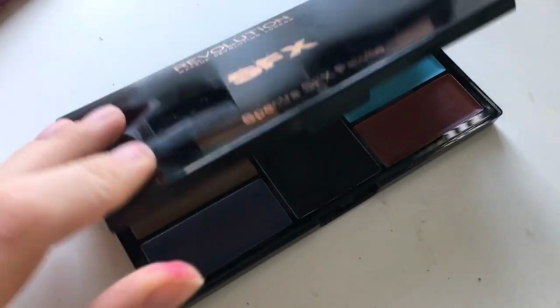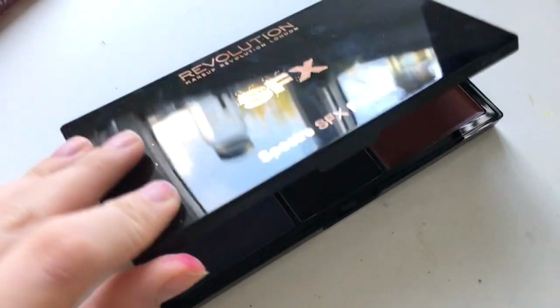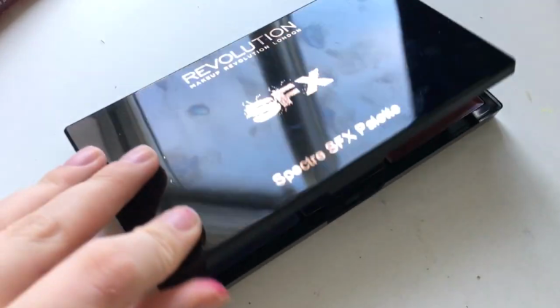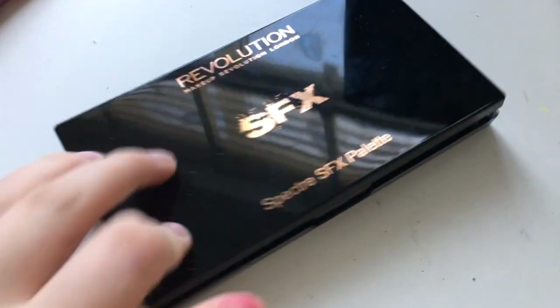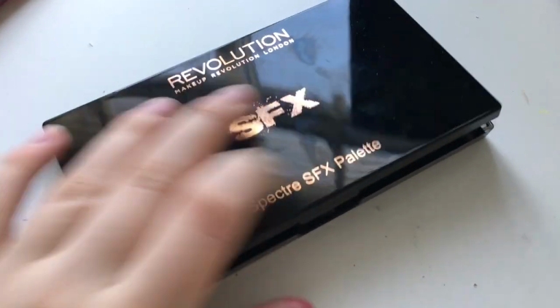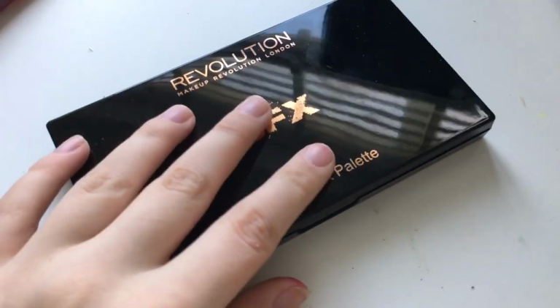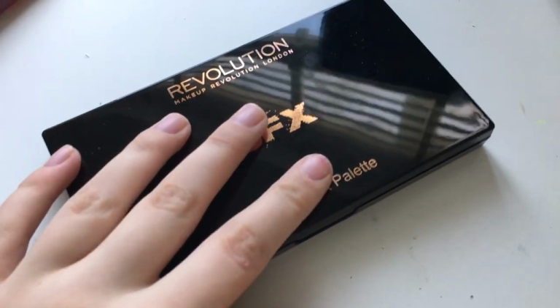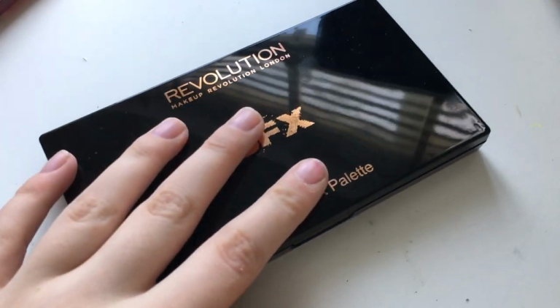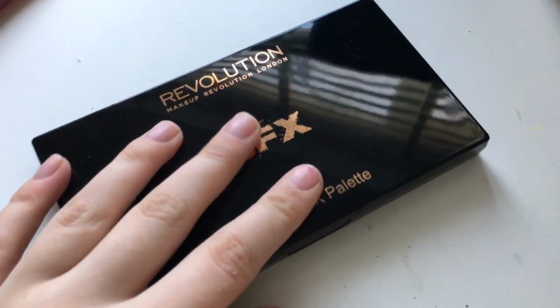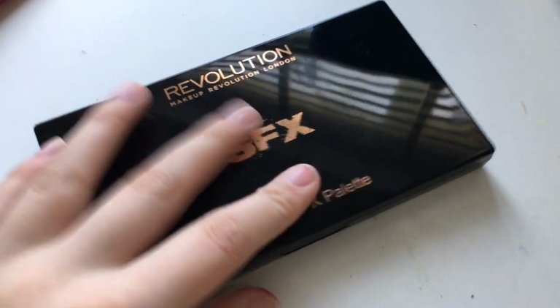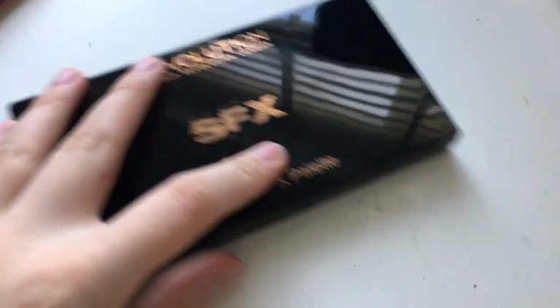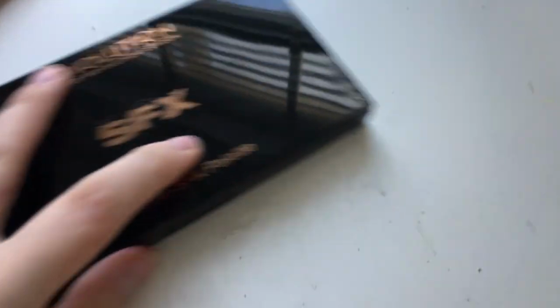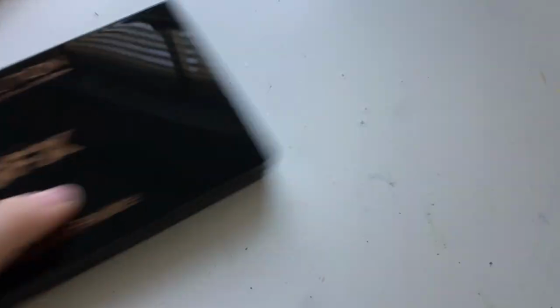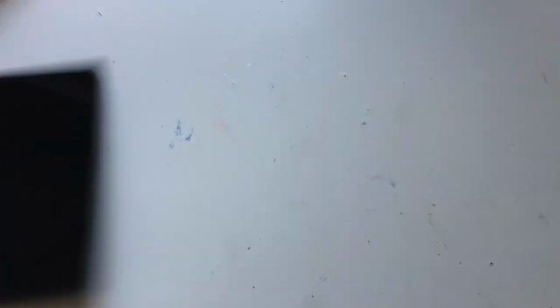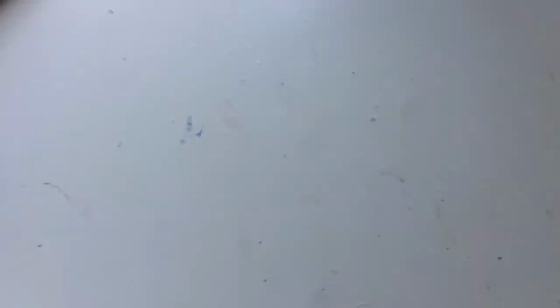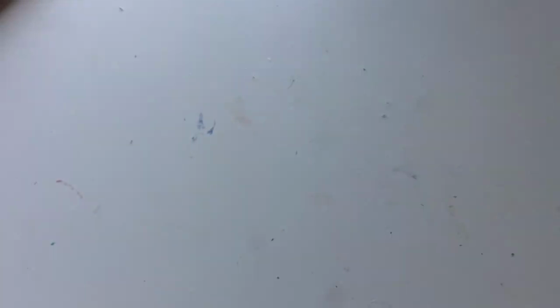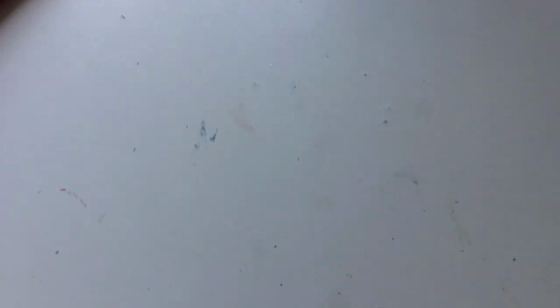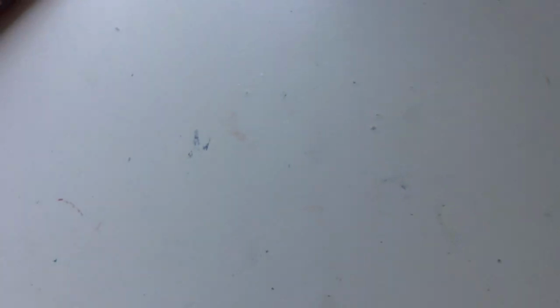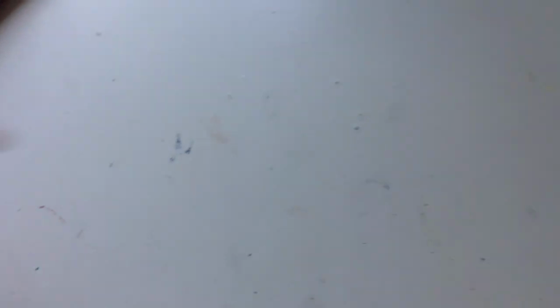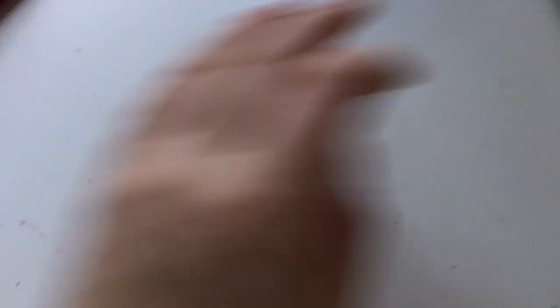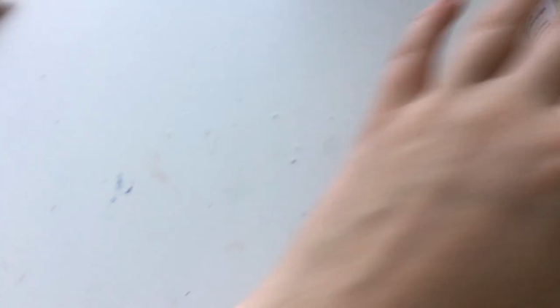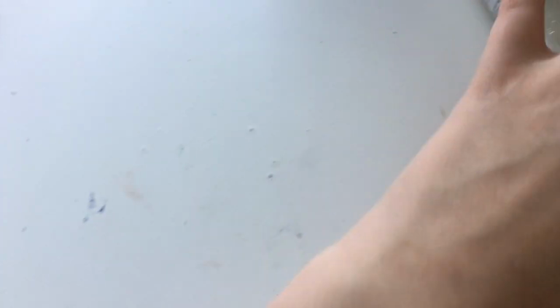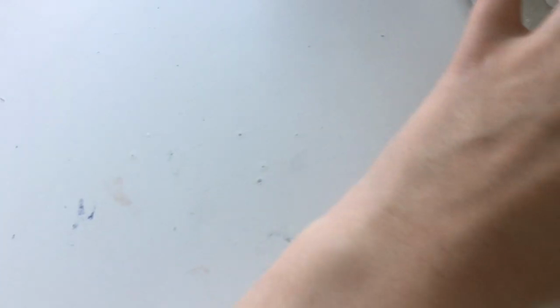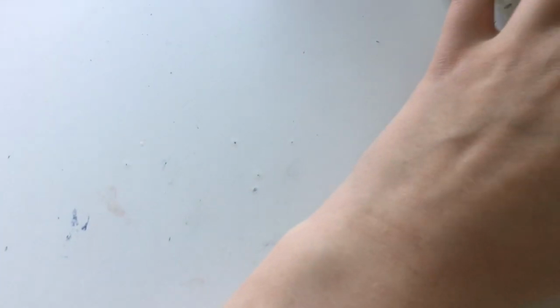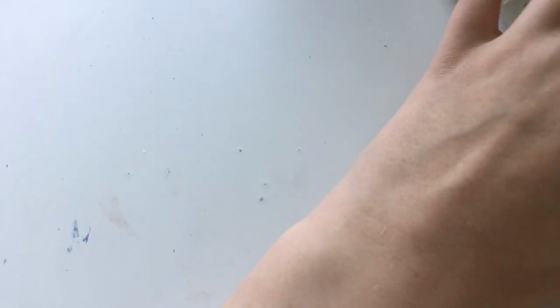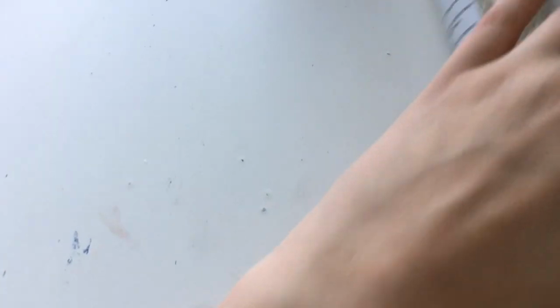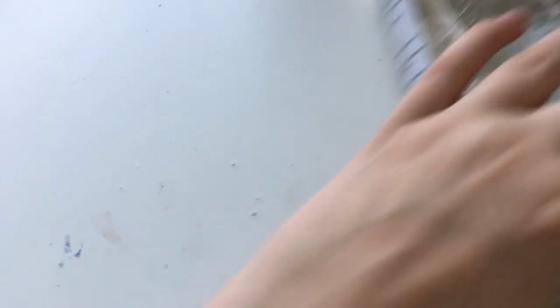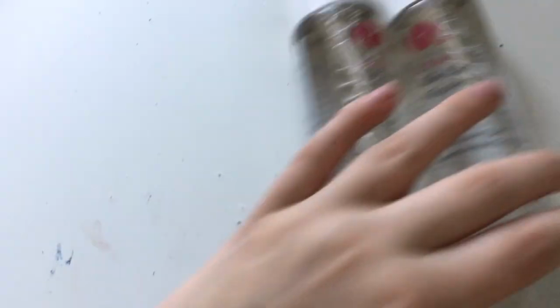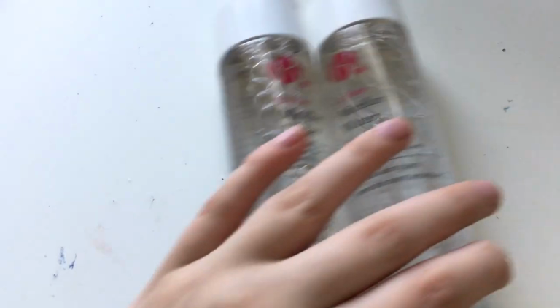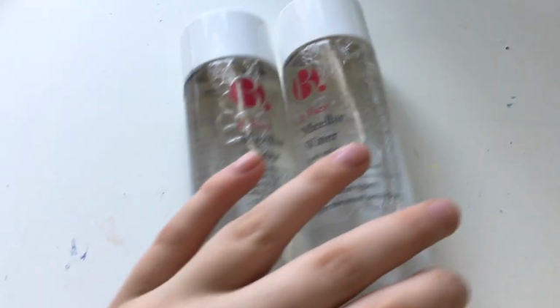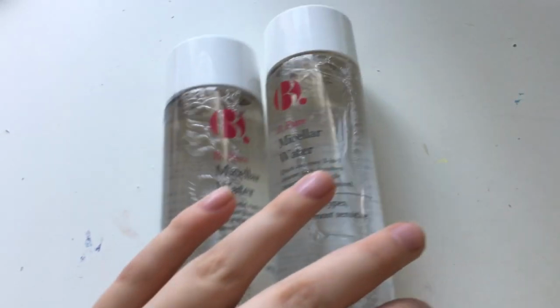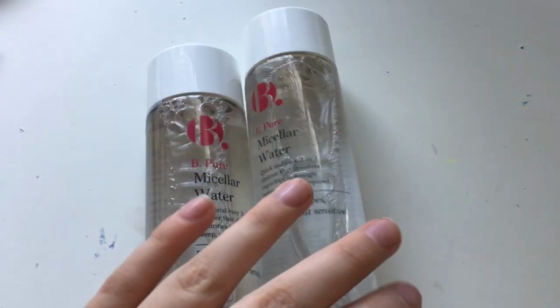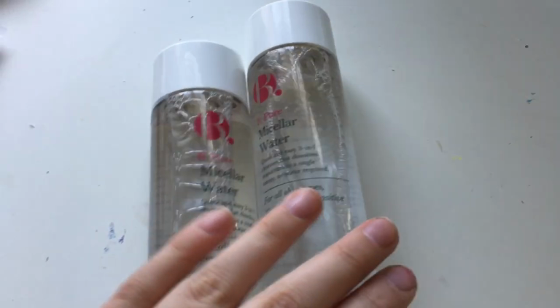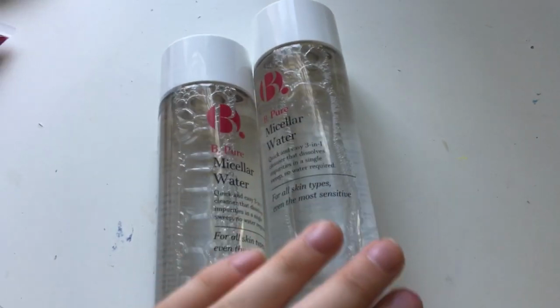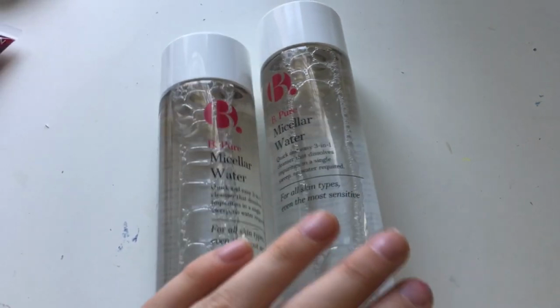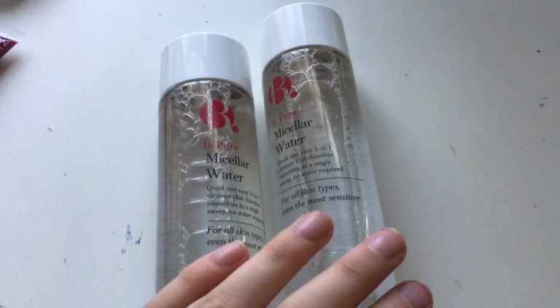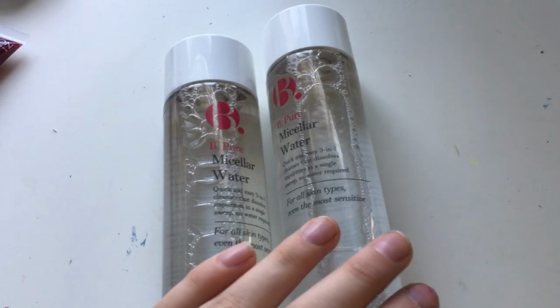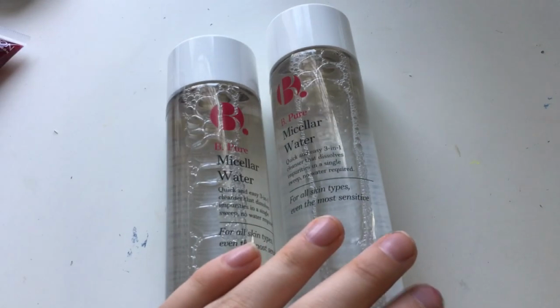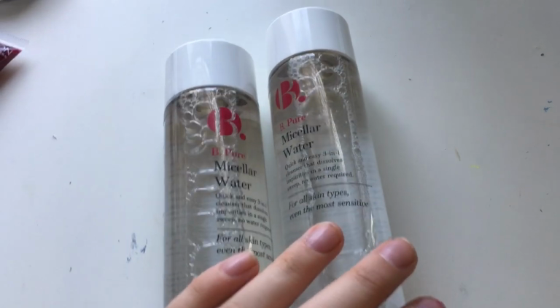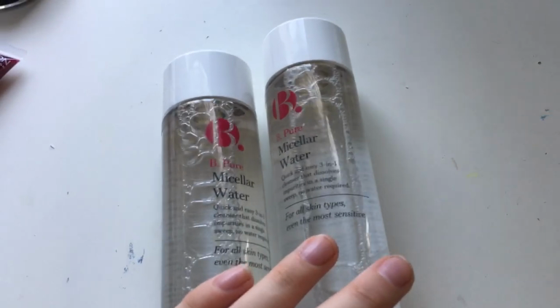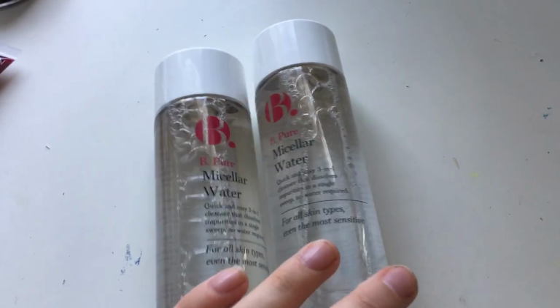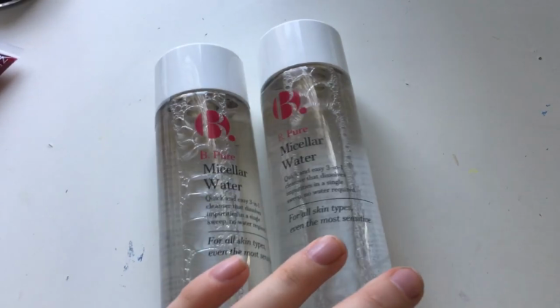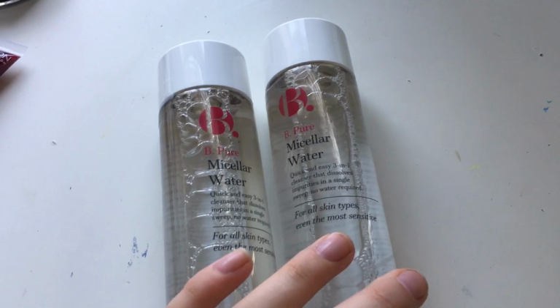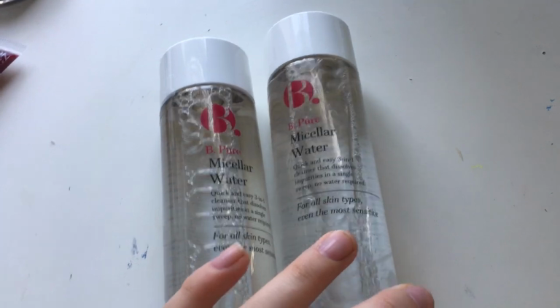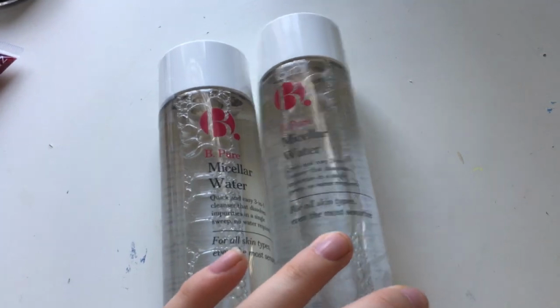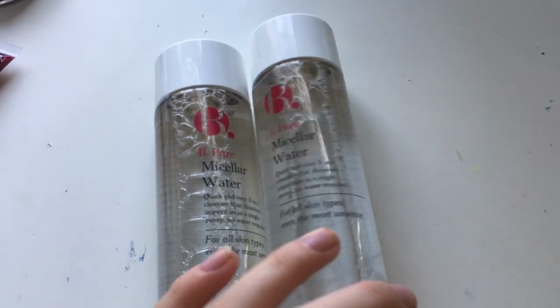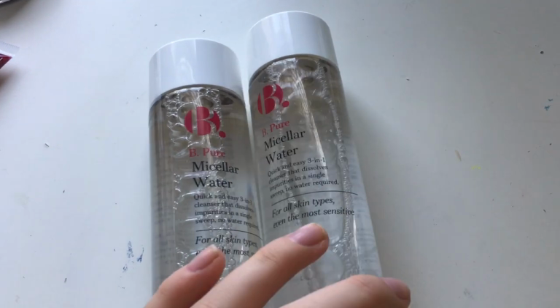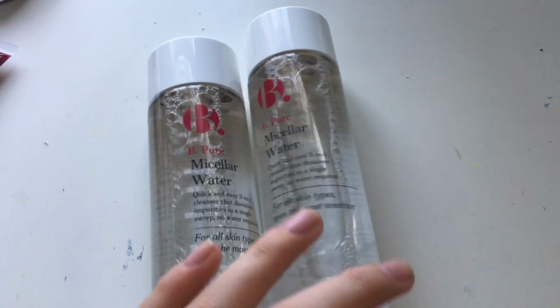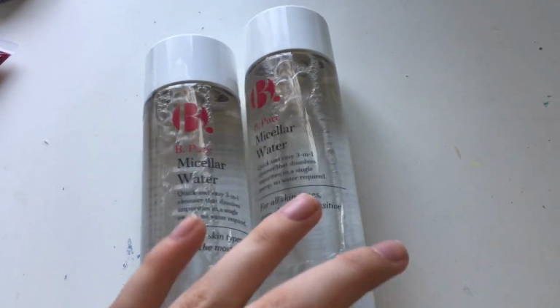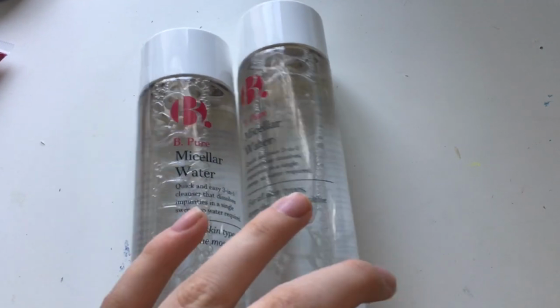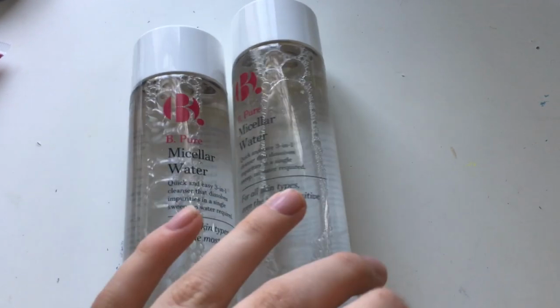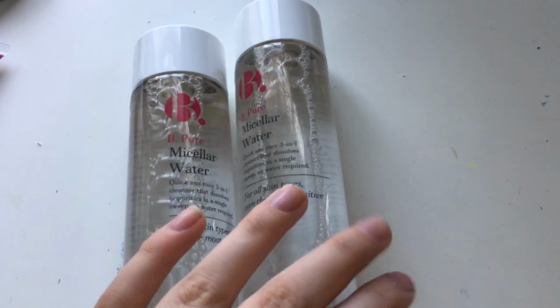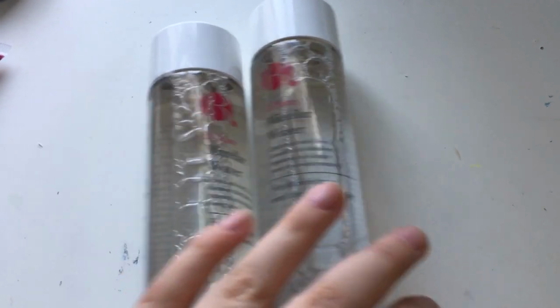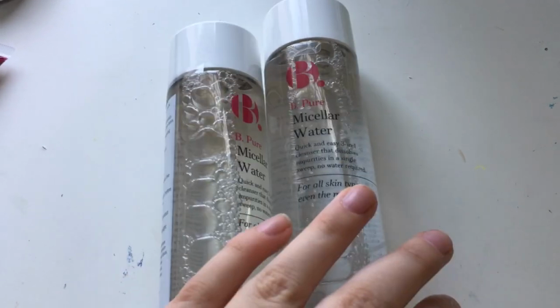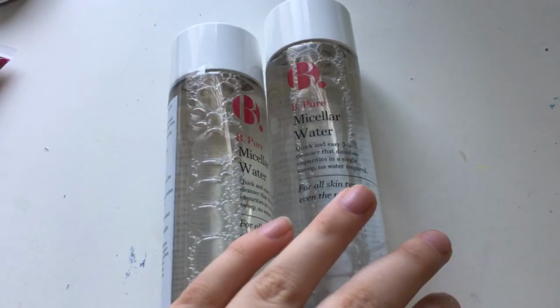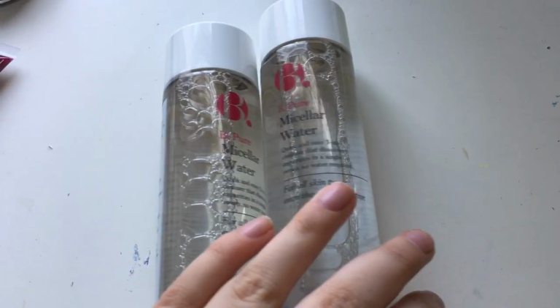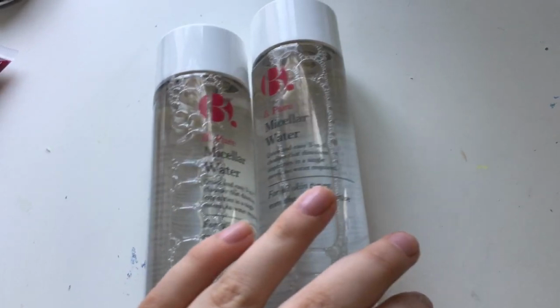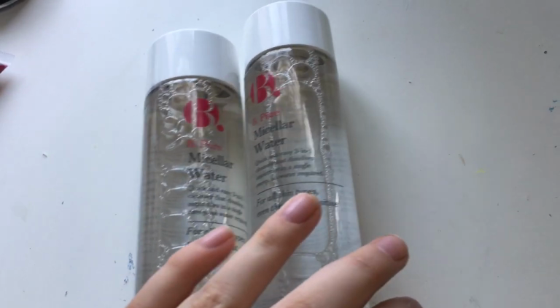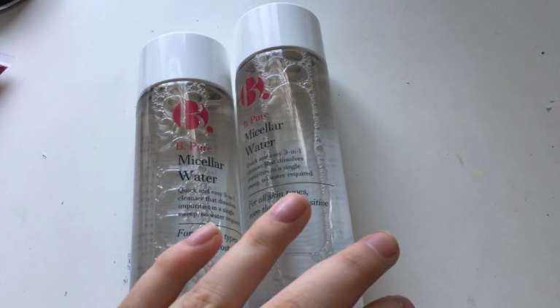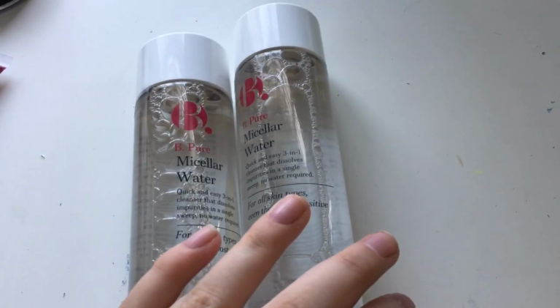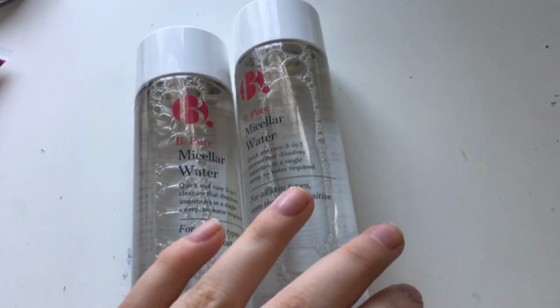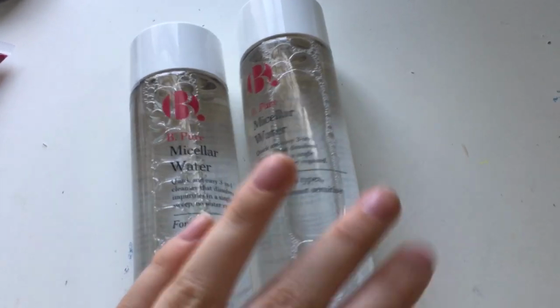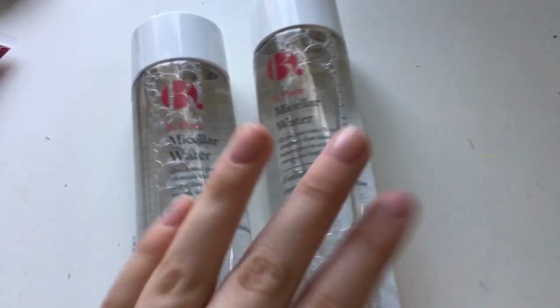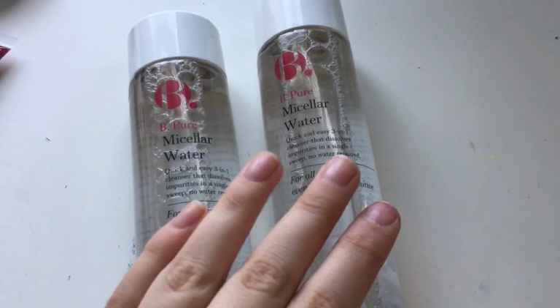And lastly I've got this — it was buy one get one free — it's just some micellar water because I need some more makeup remover.